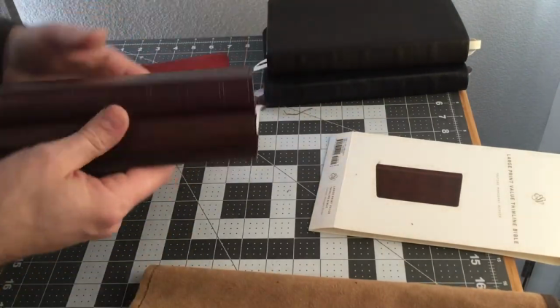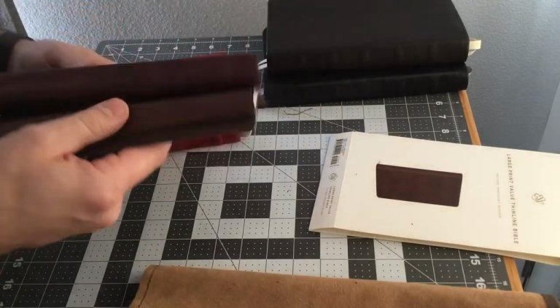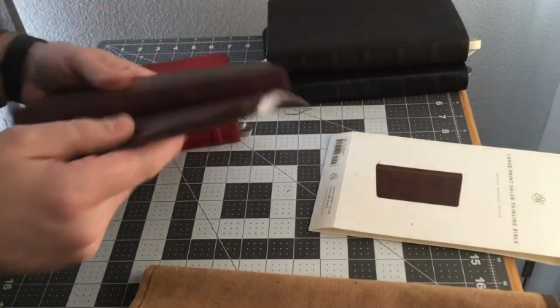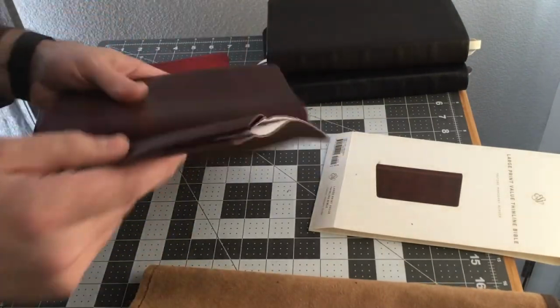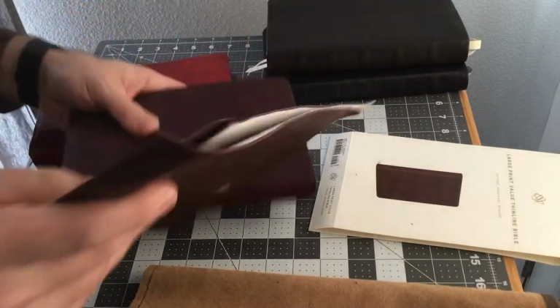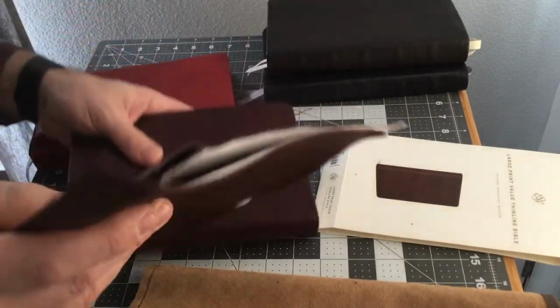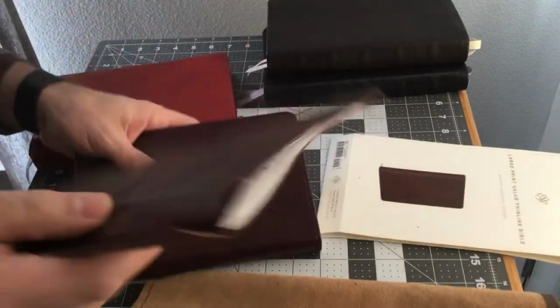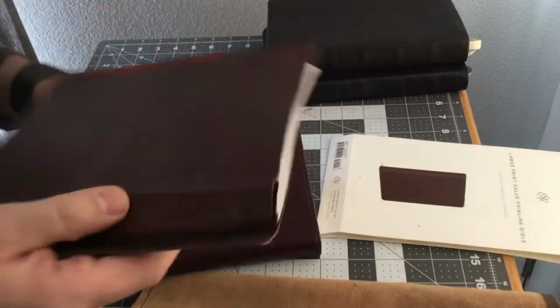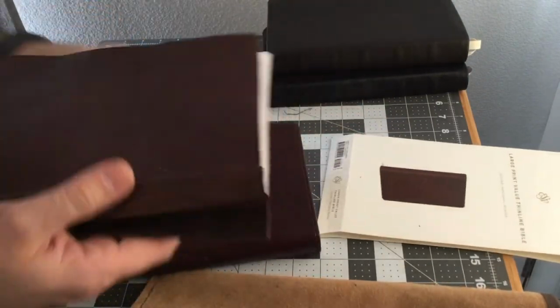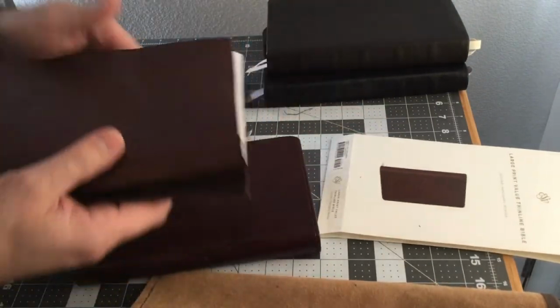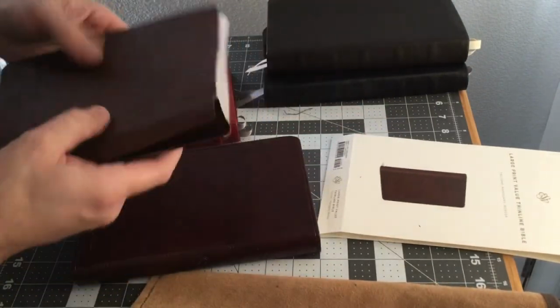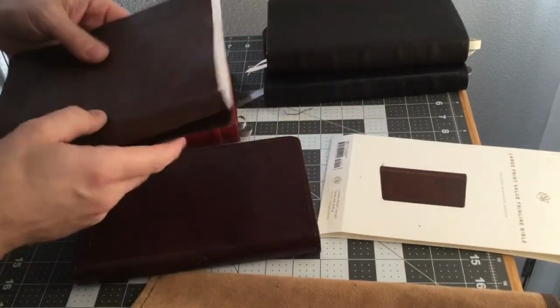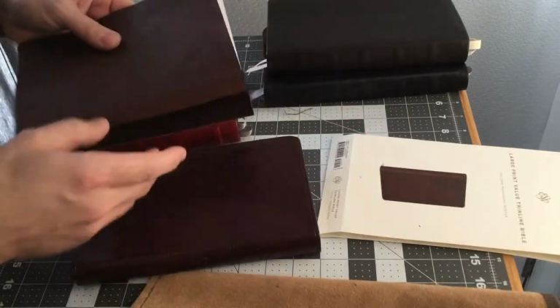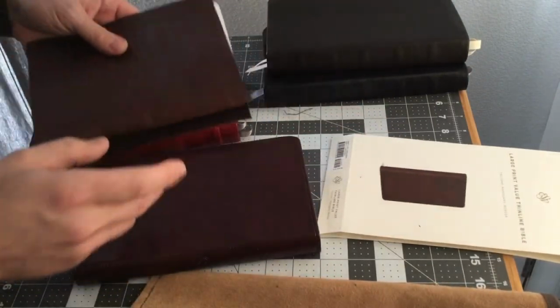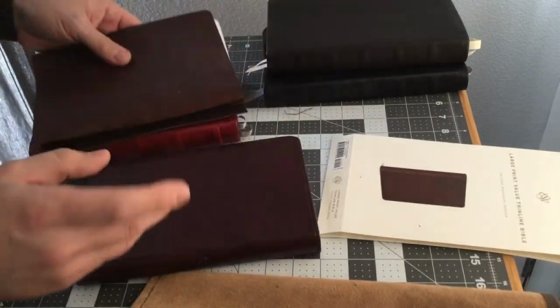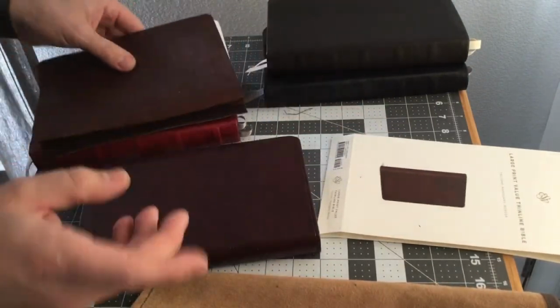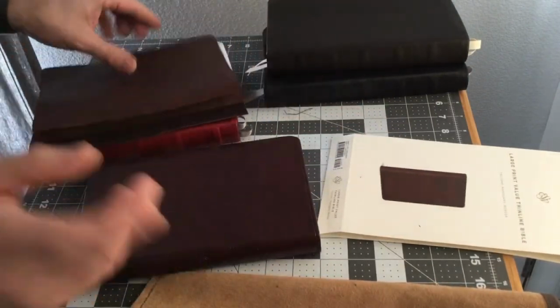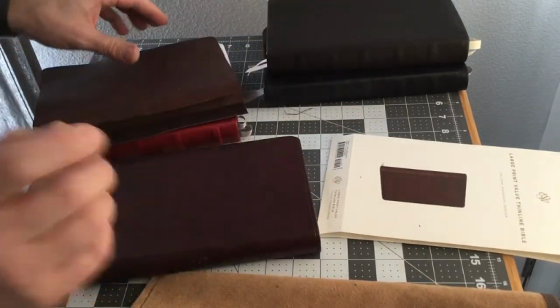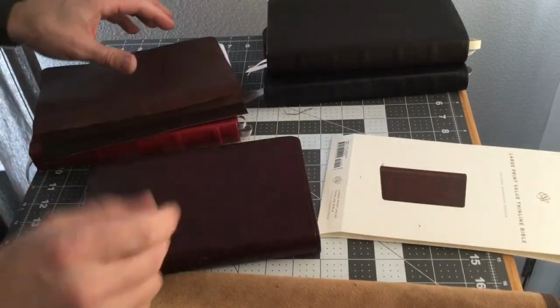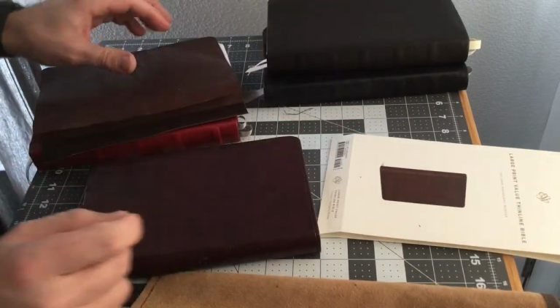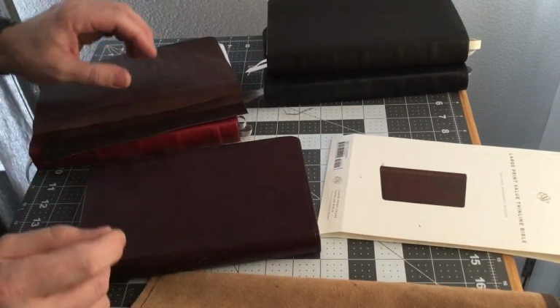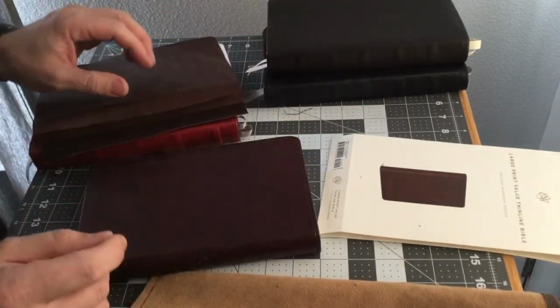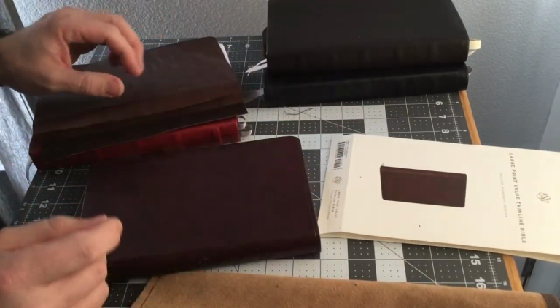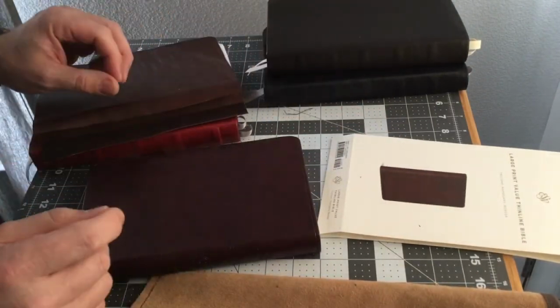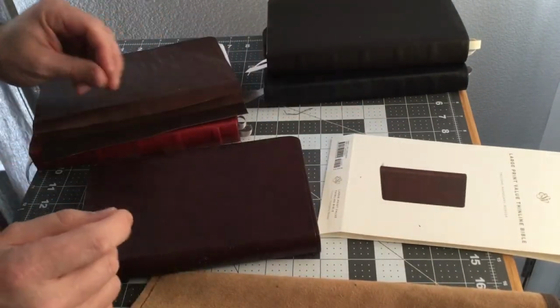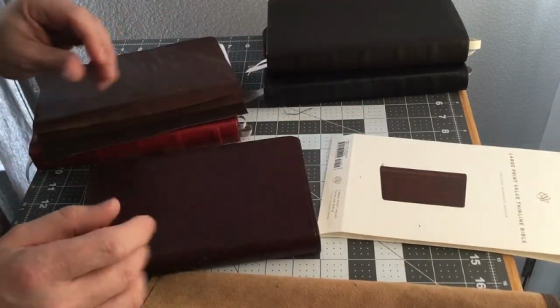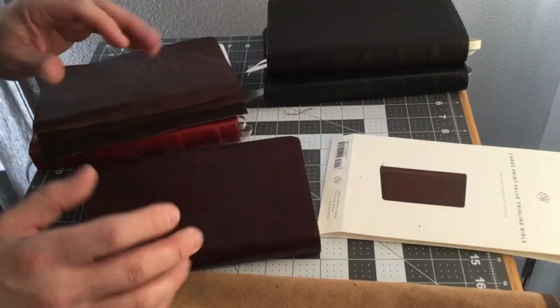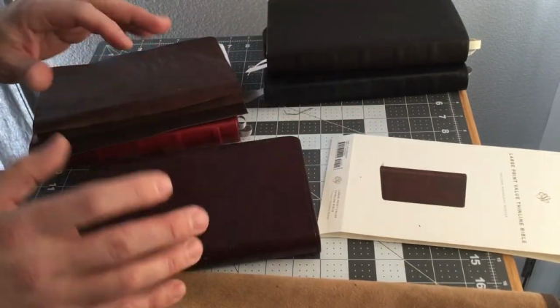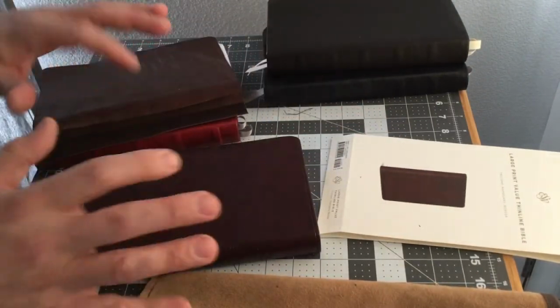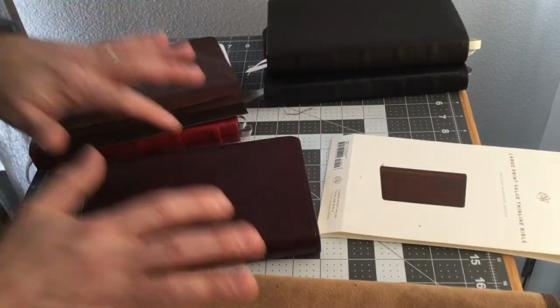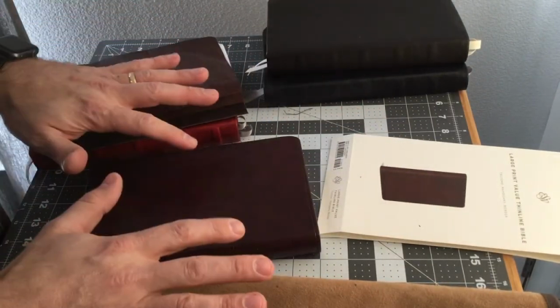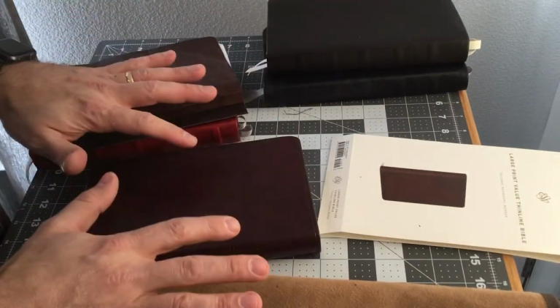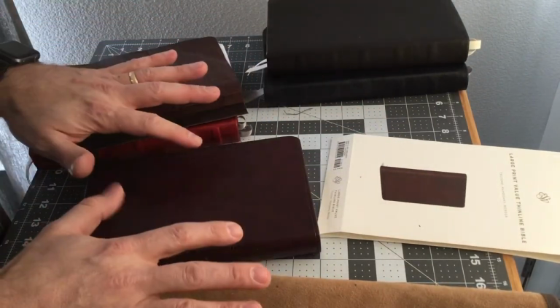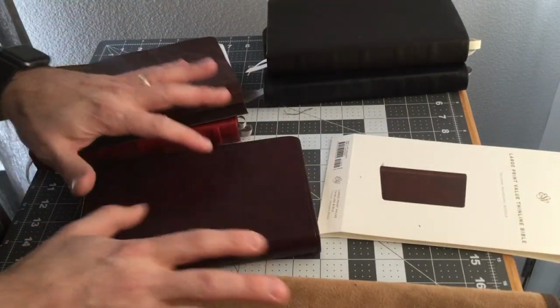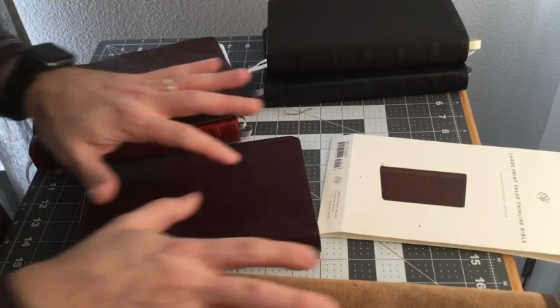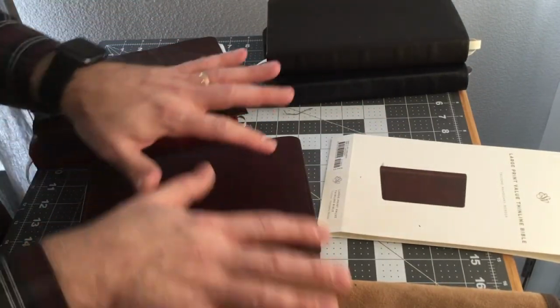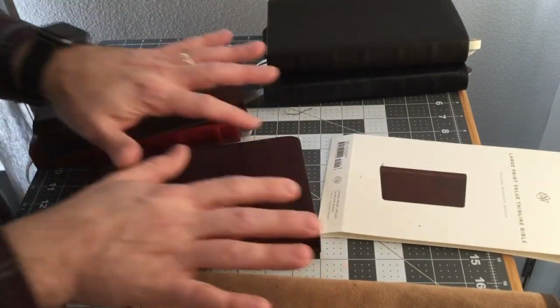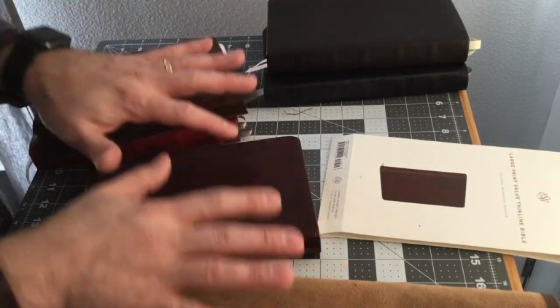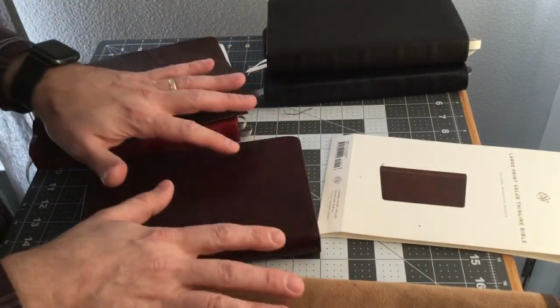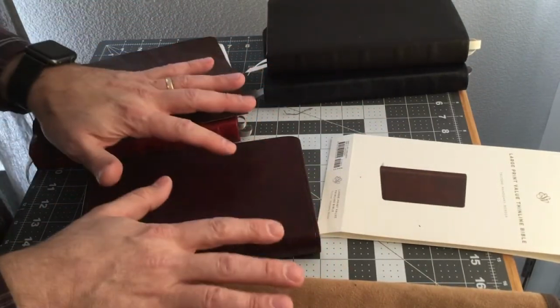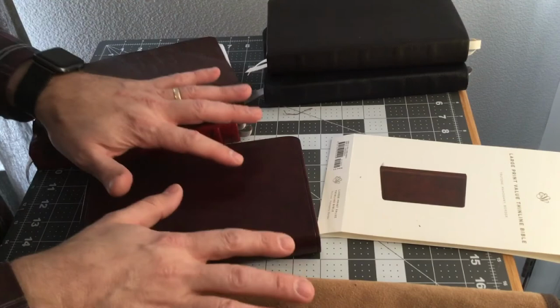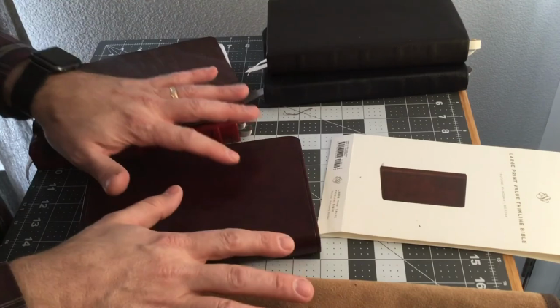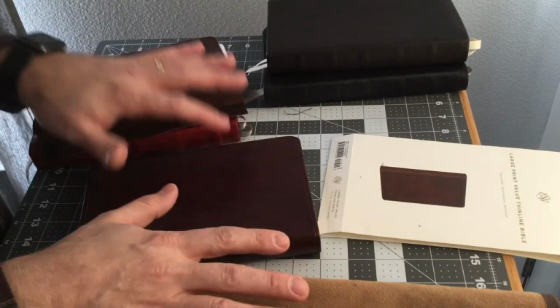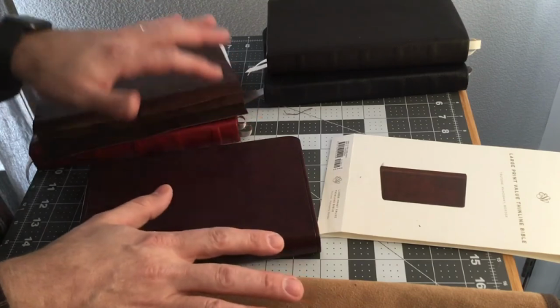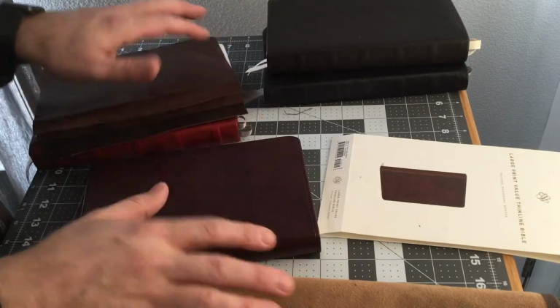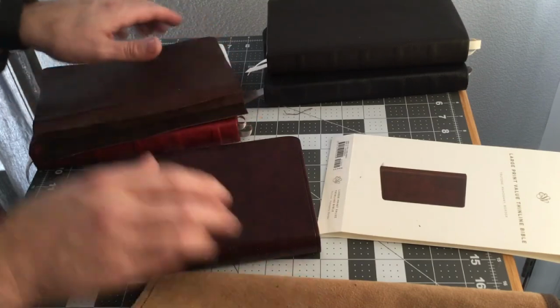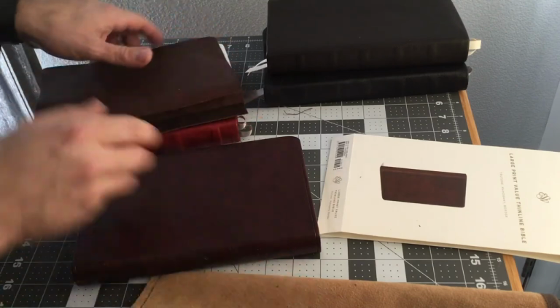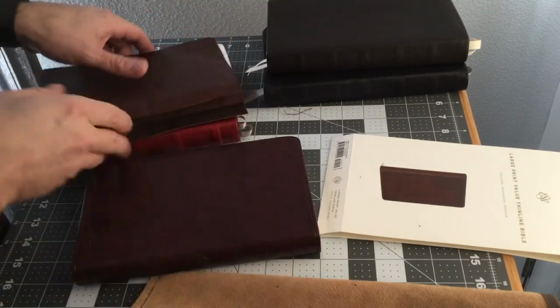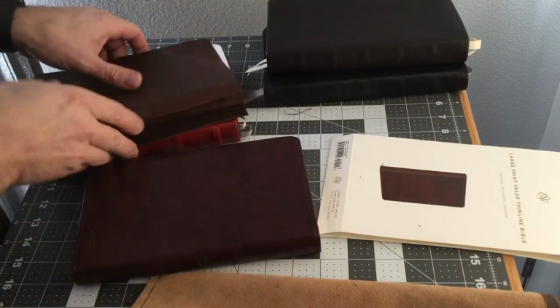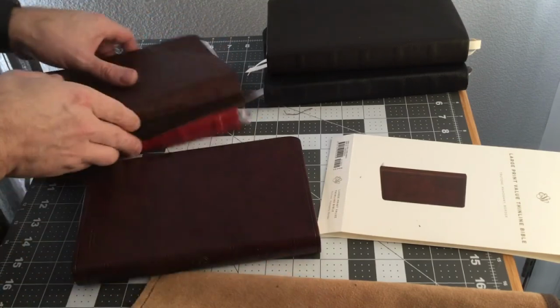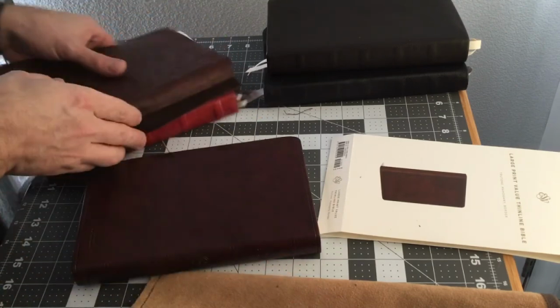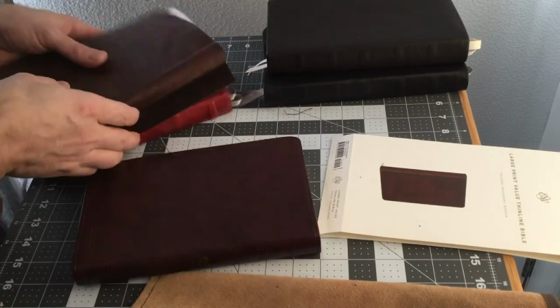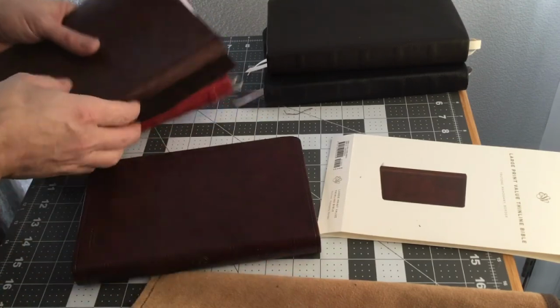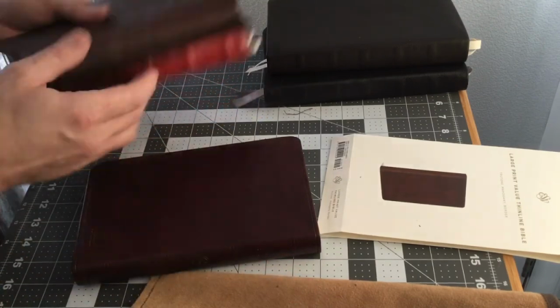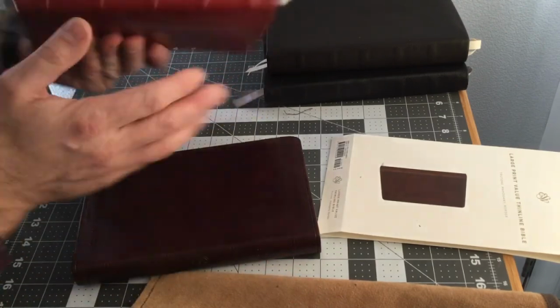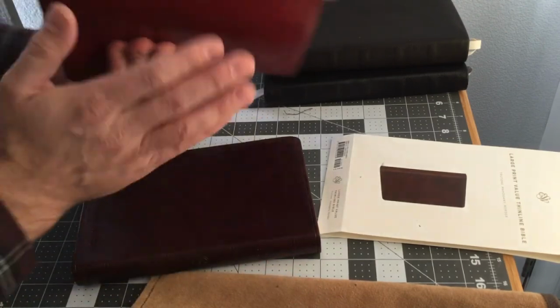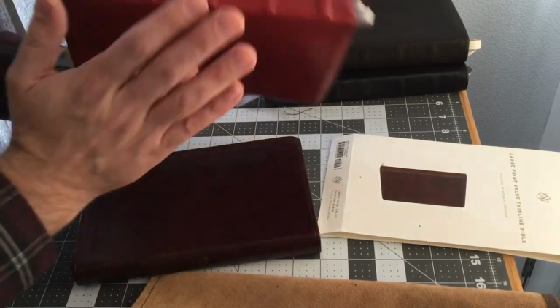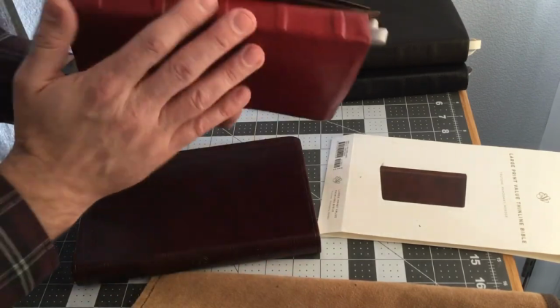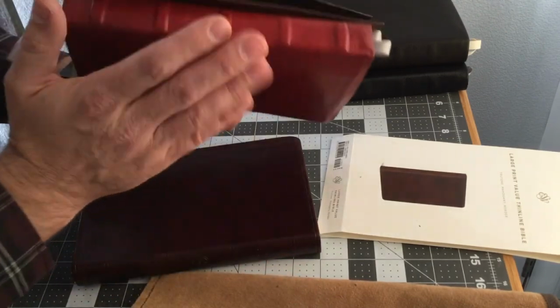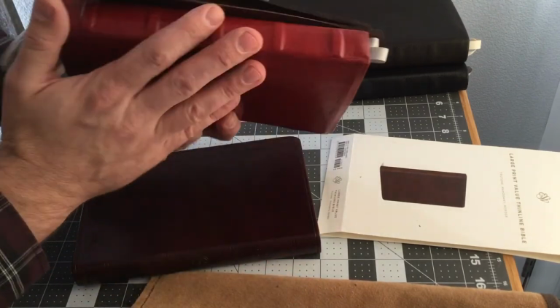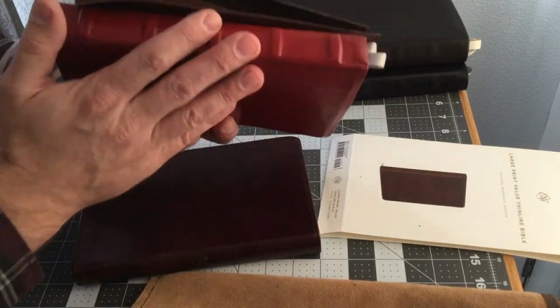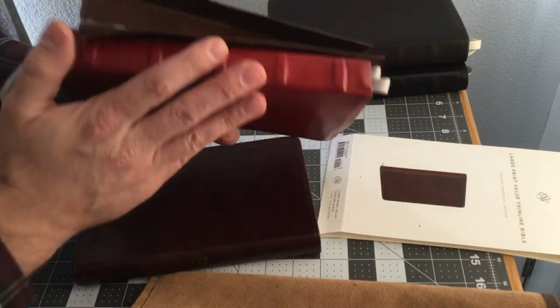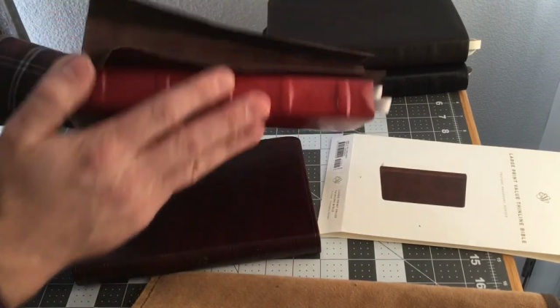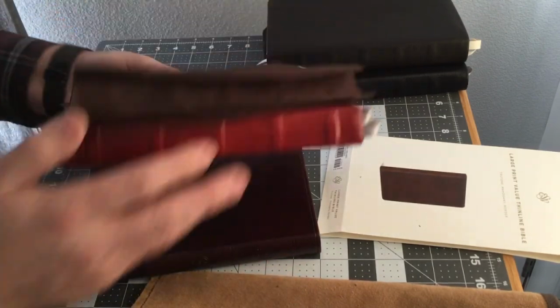Next I'll go over the tools that we need to make this Bible.